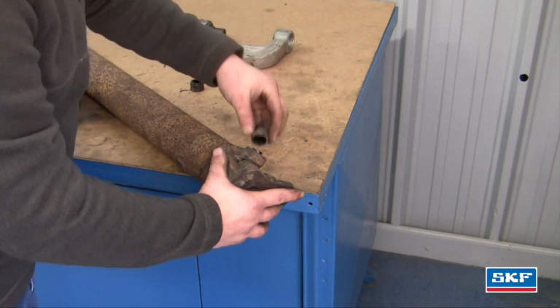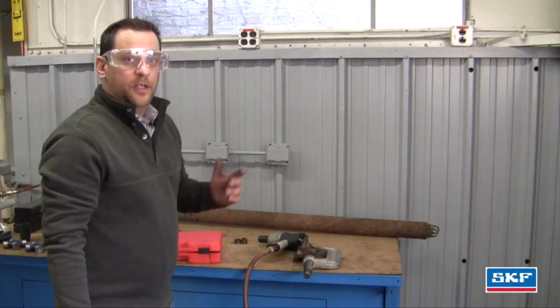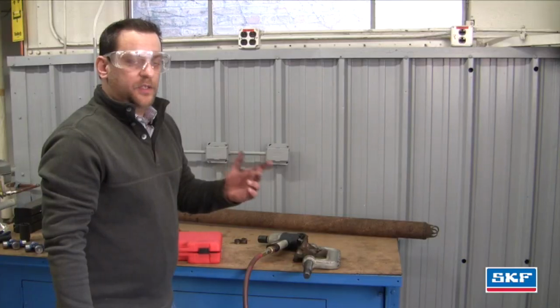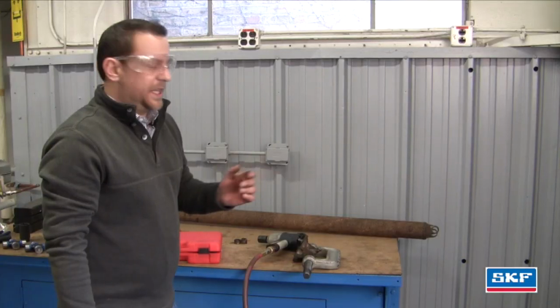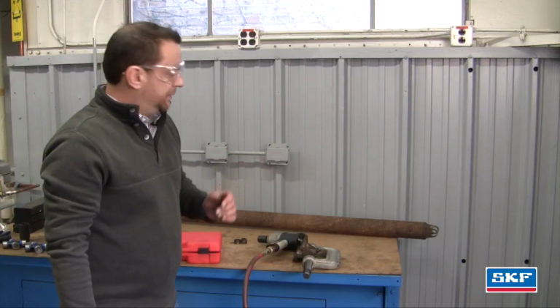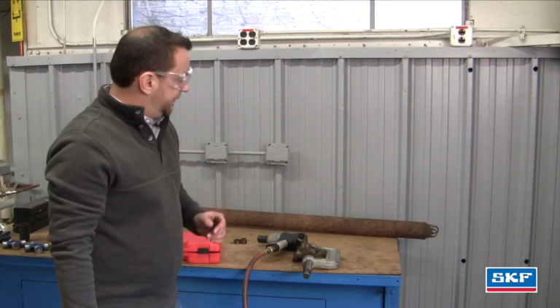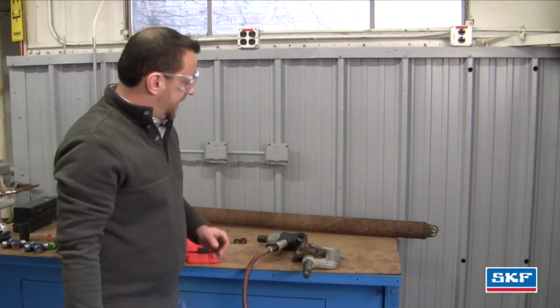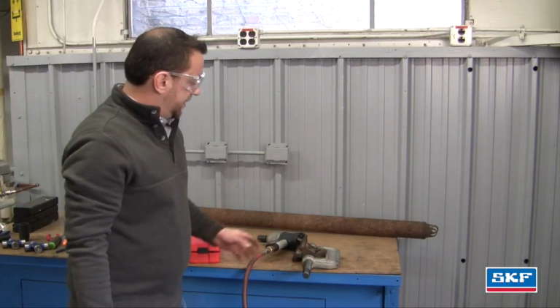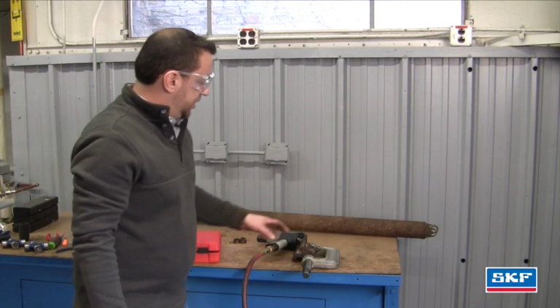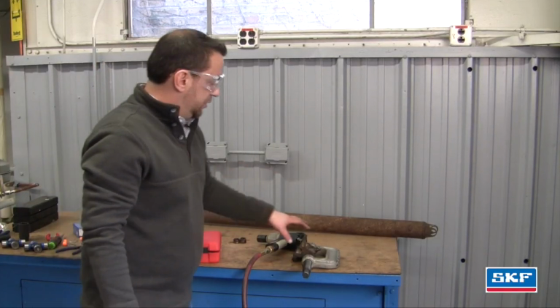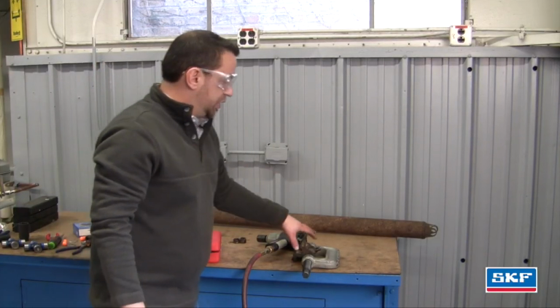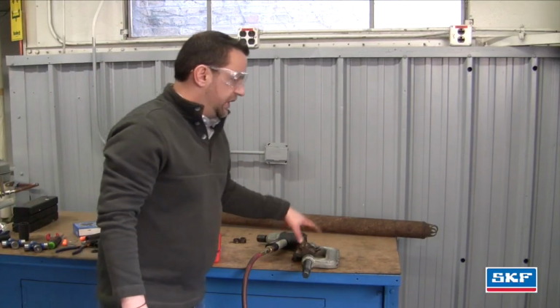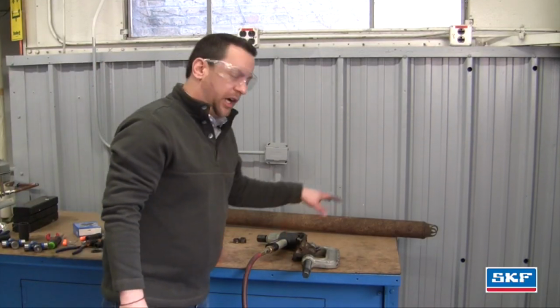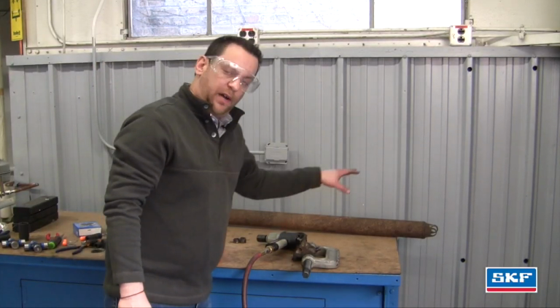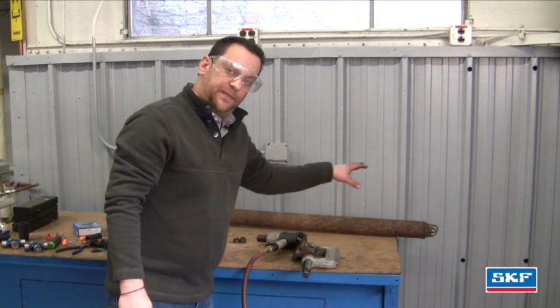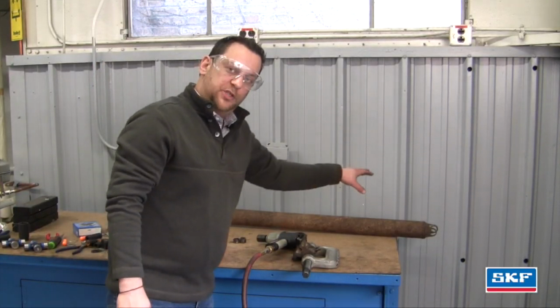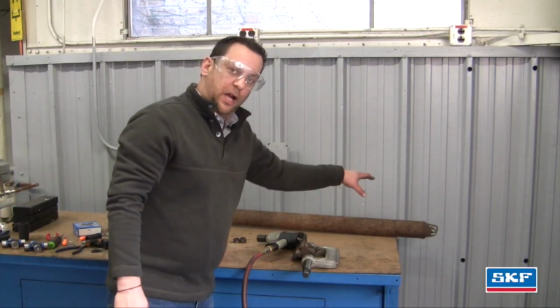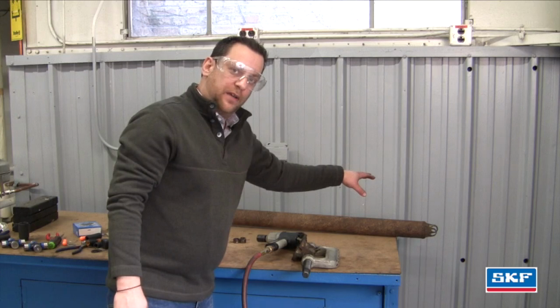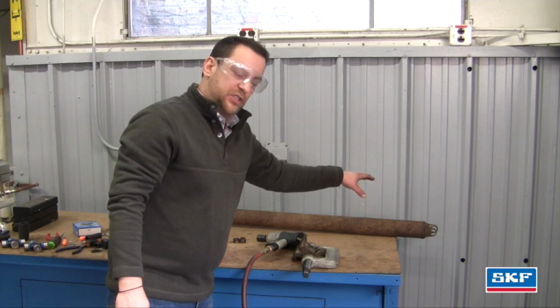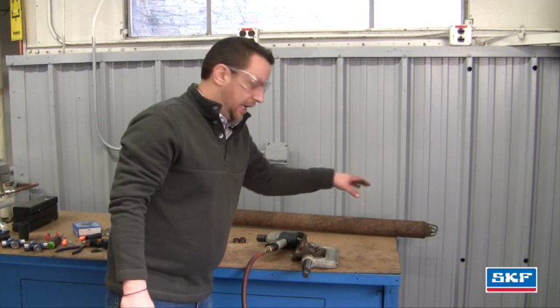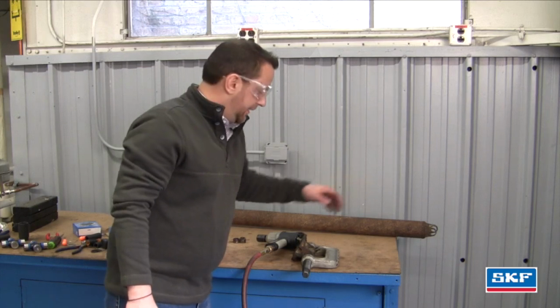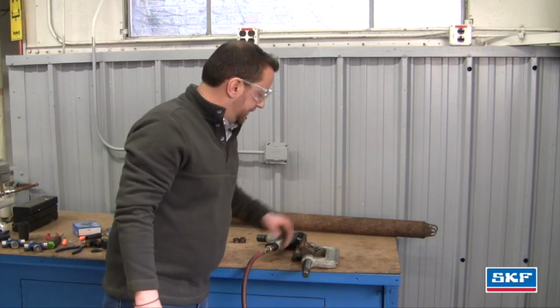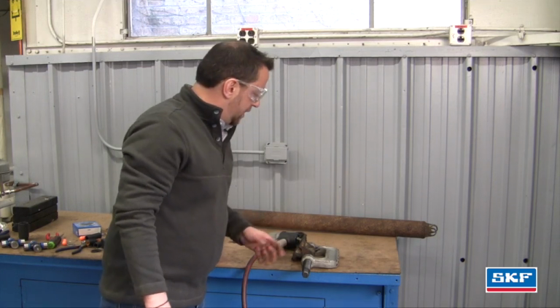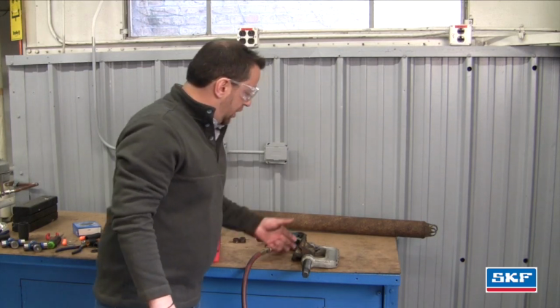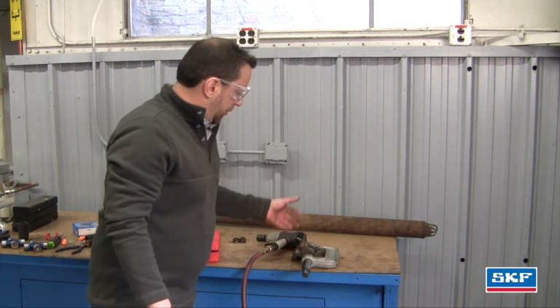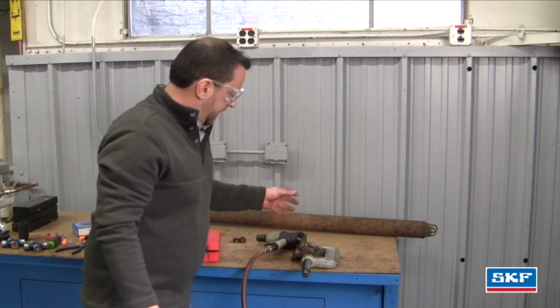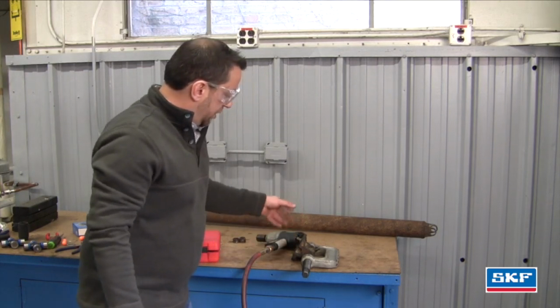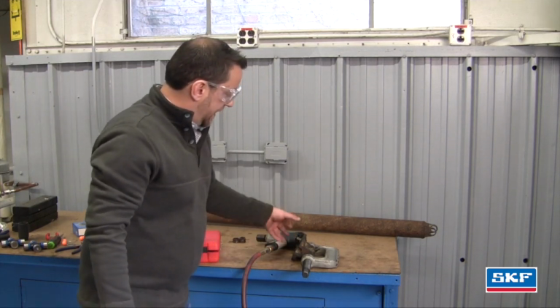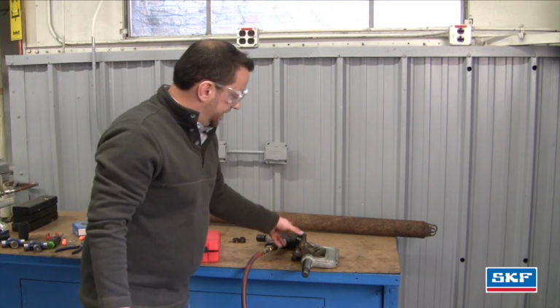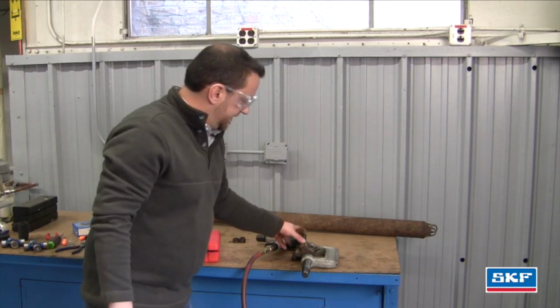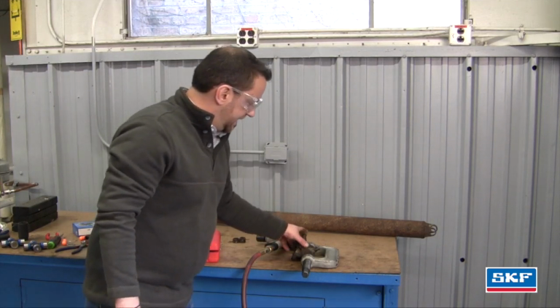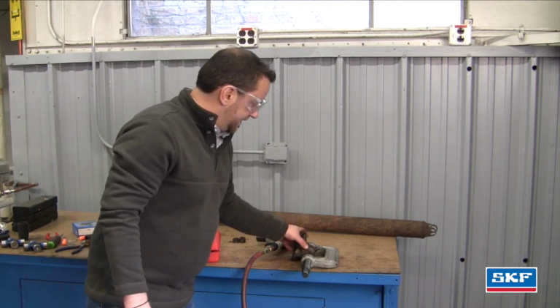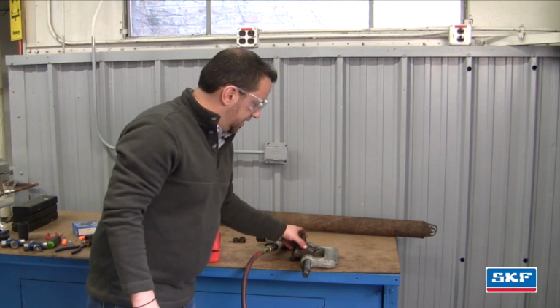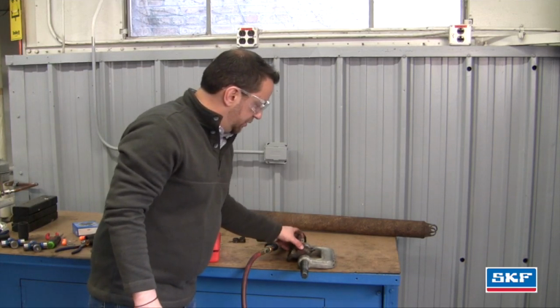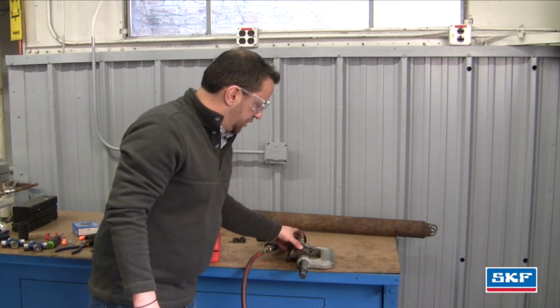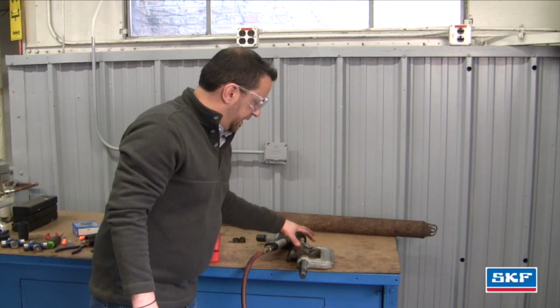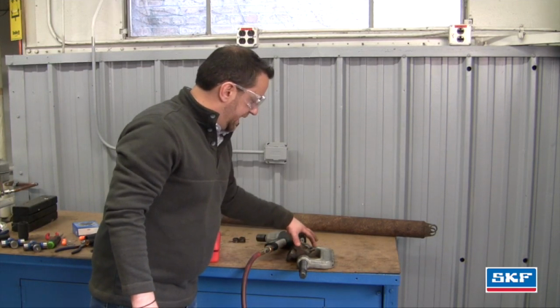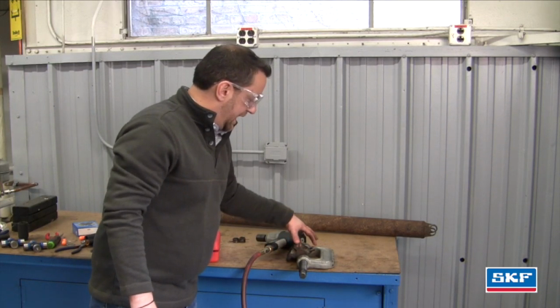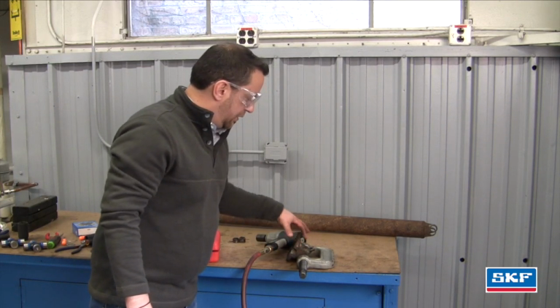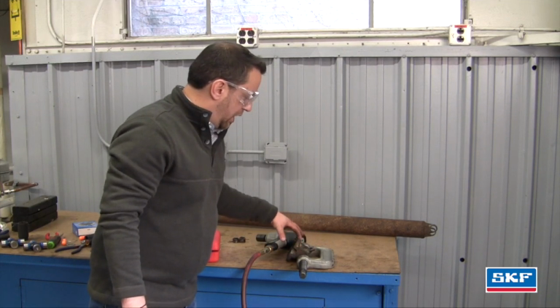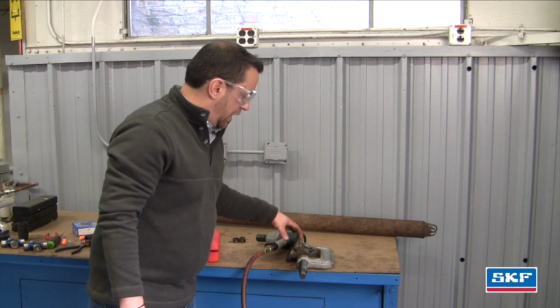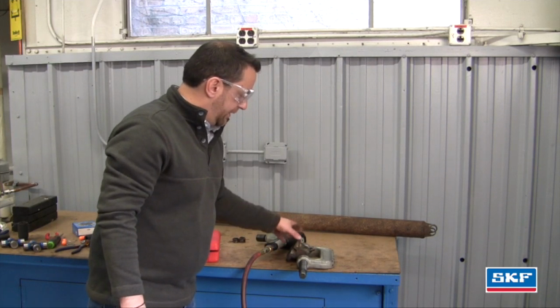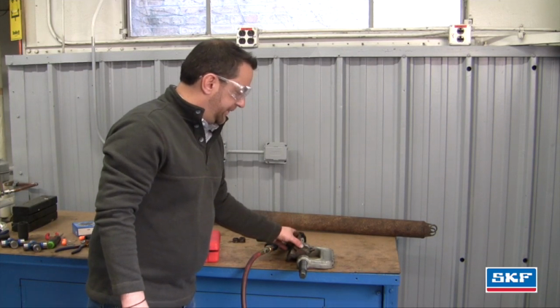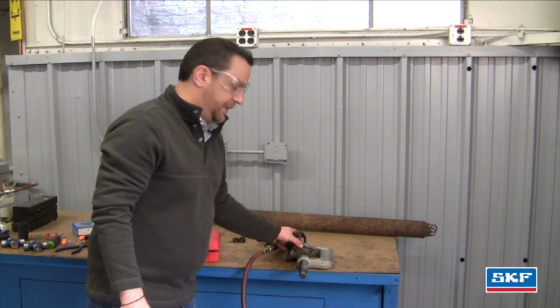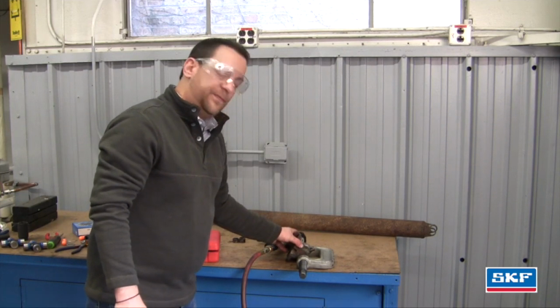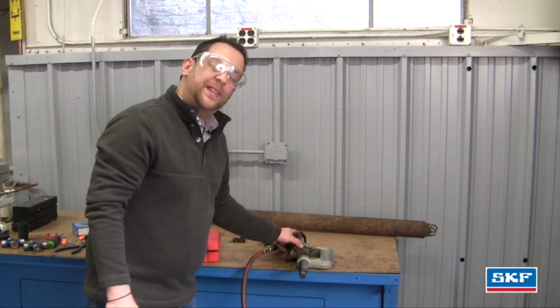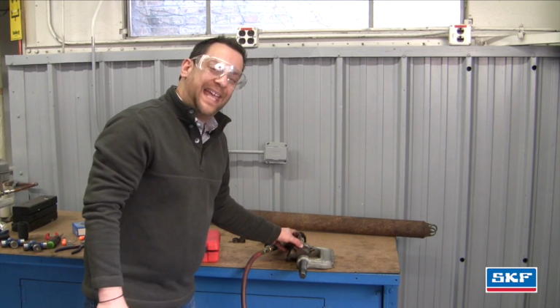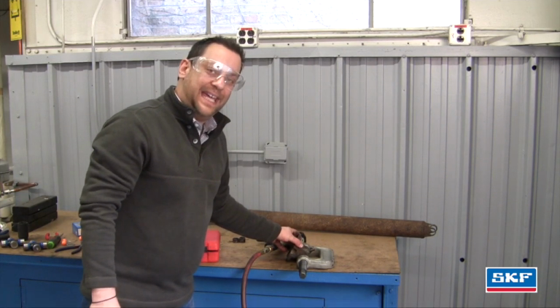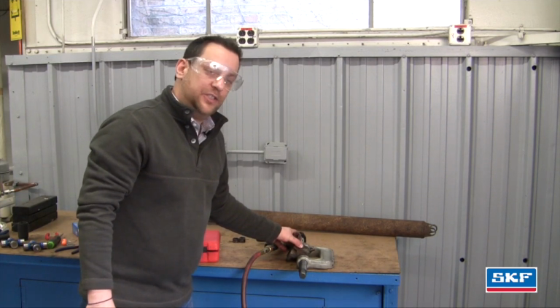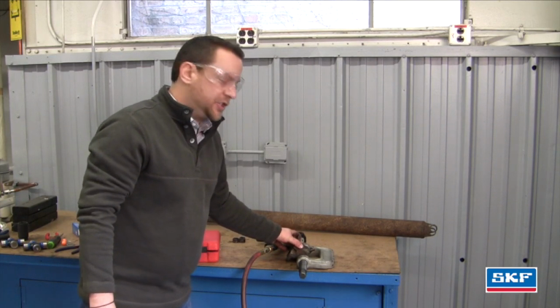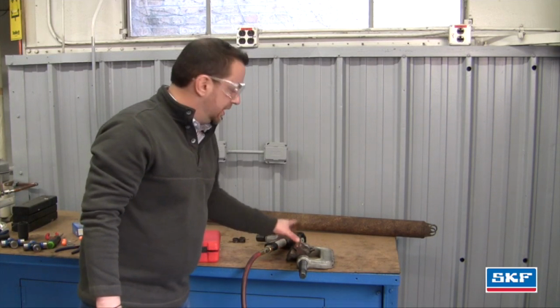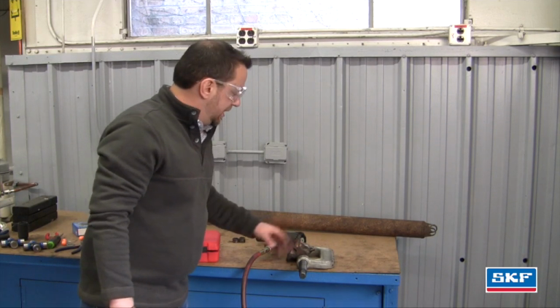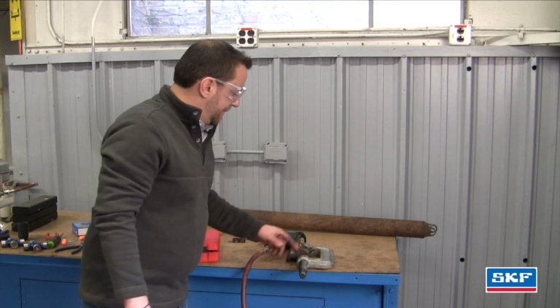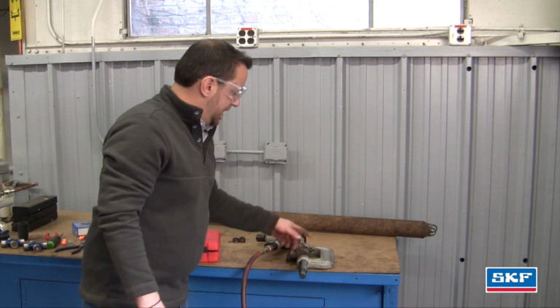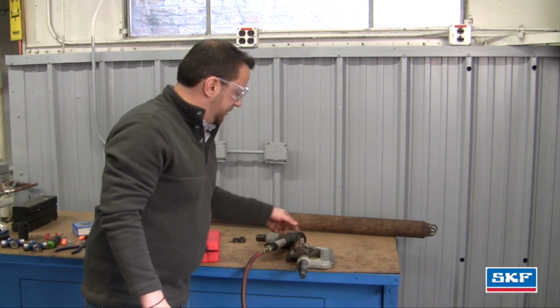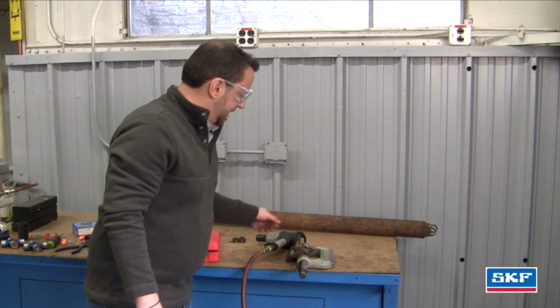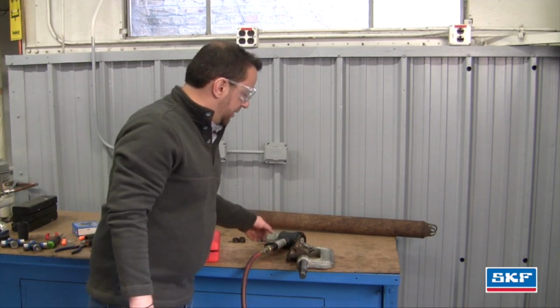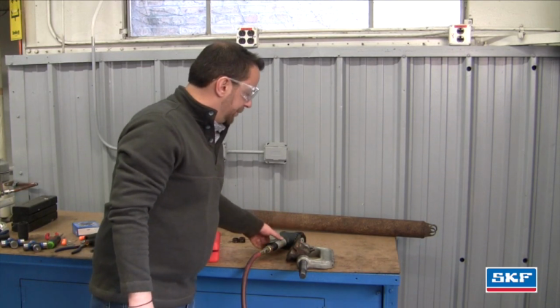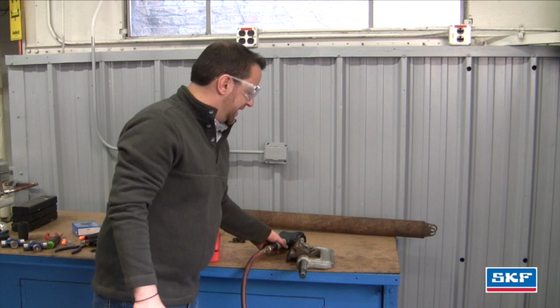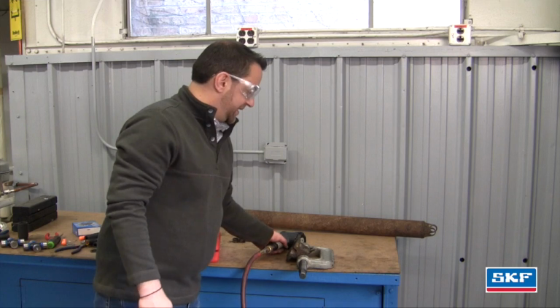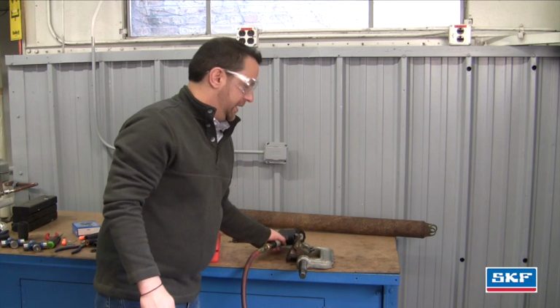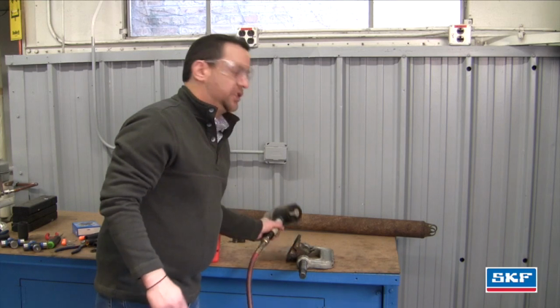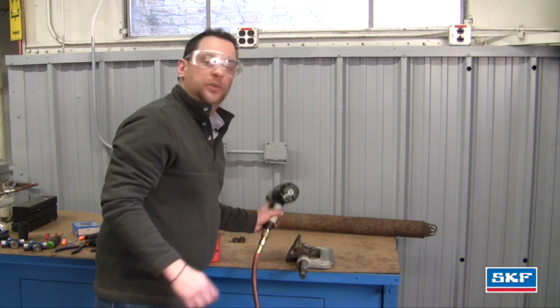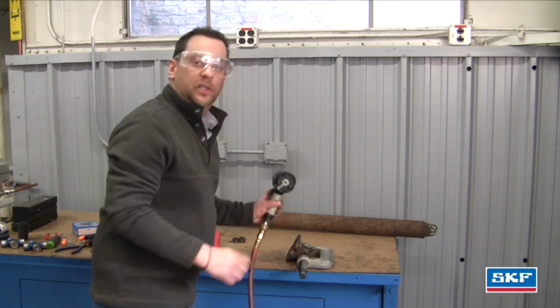Now that we've taken the U-joint off the driveshaft, we're going to take the U-joint off the flange using our press set tool.